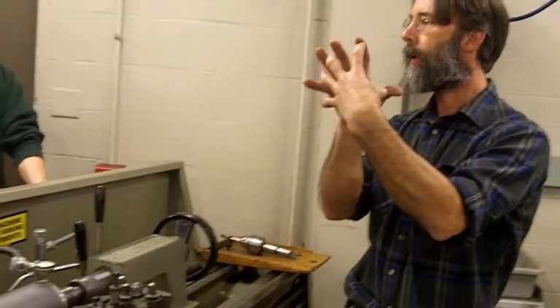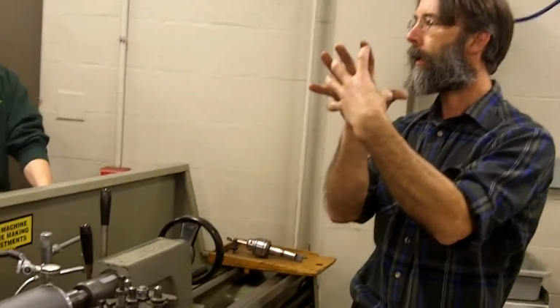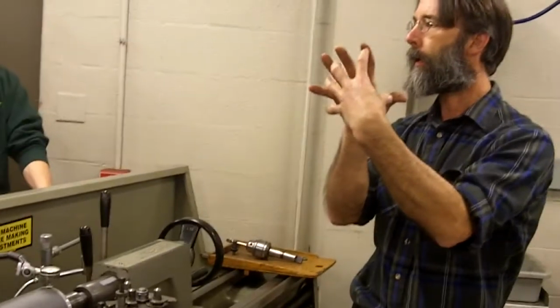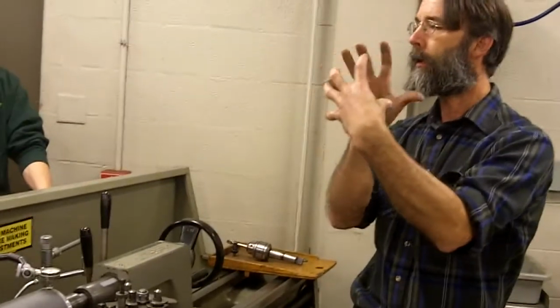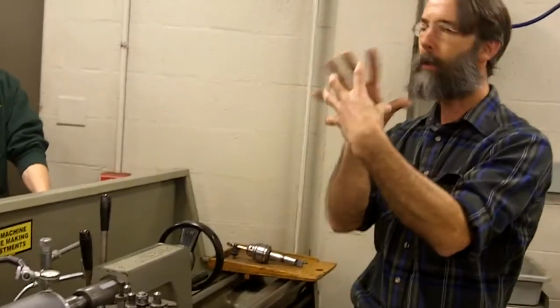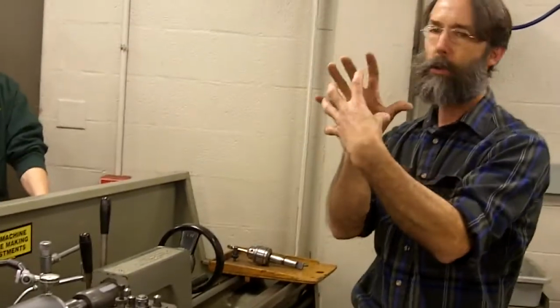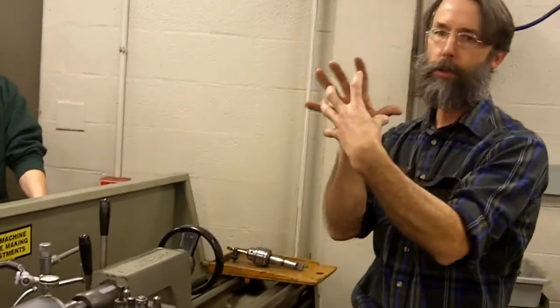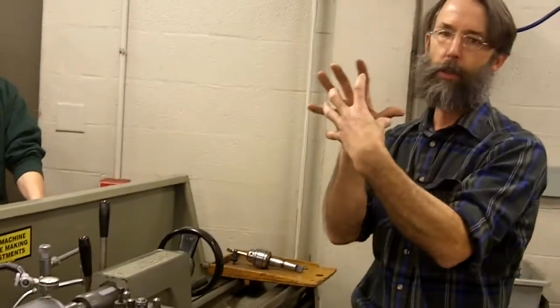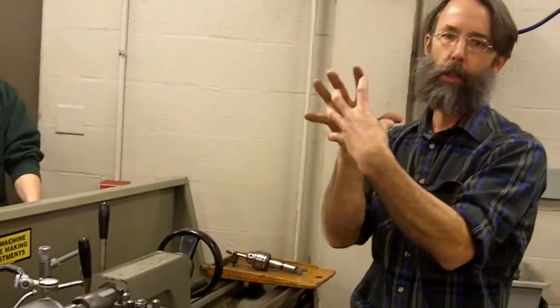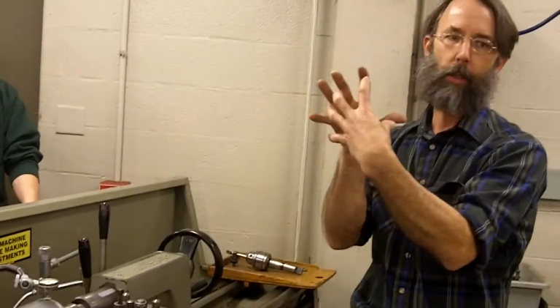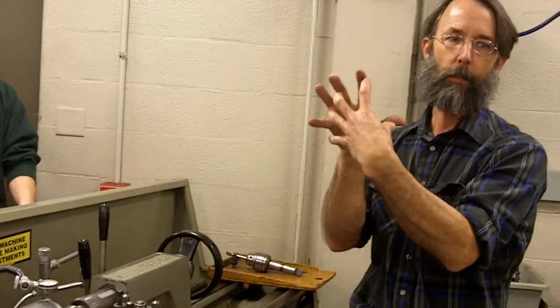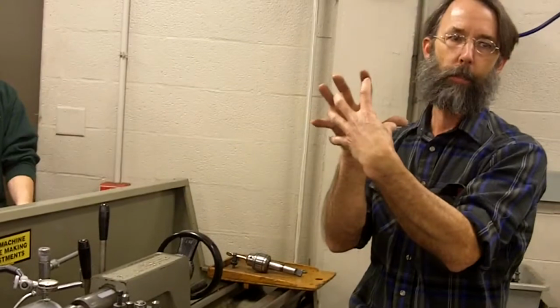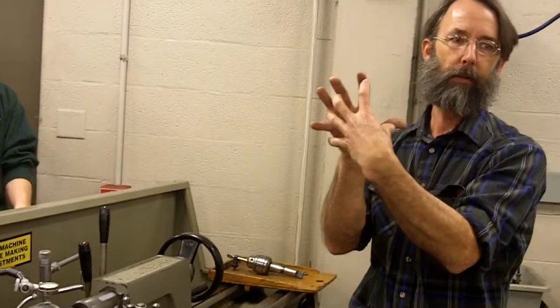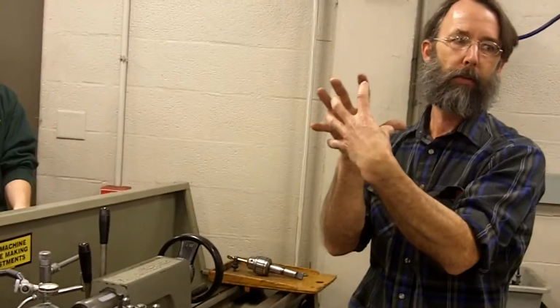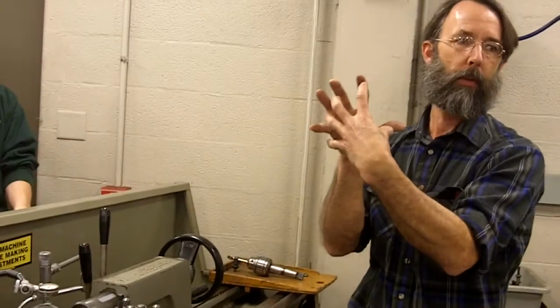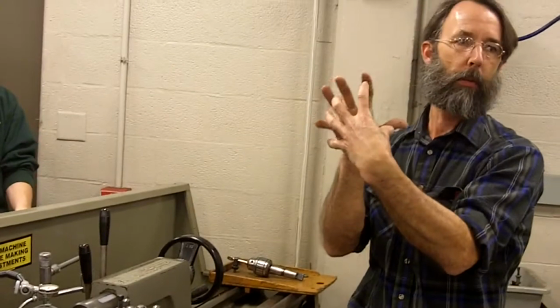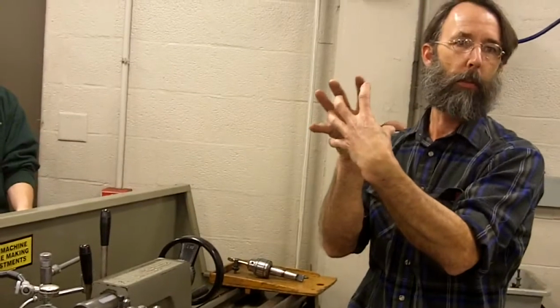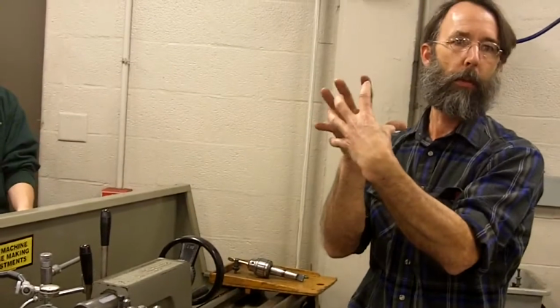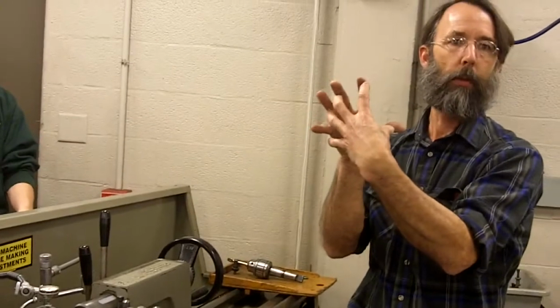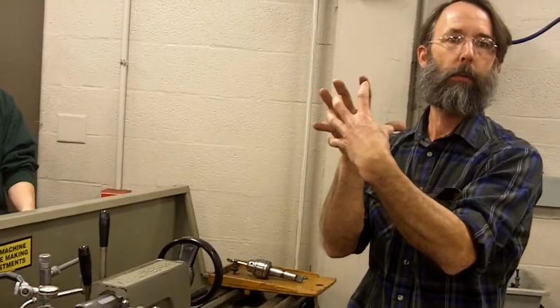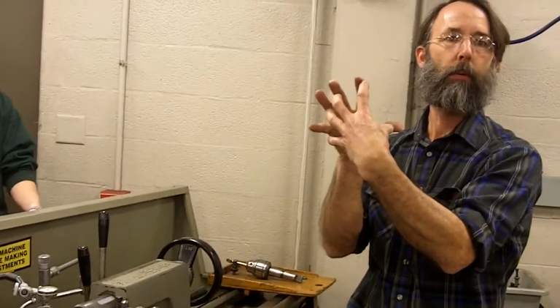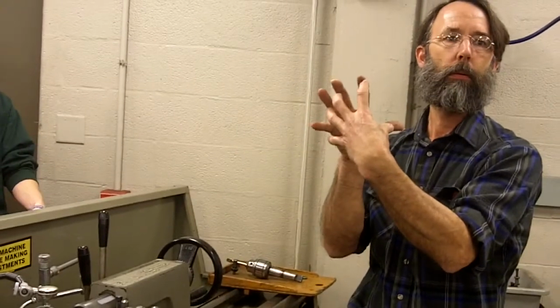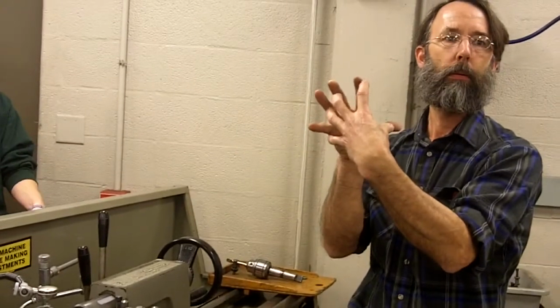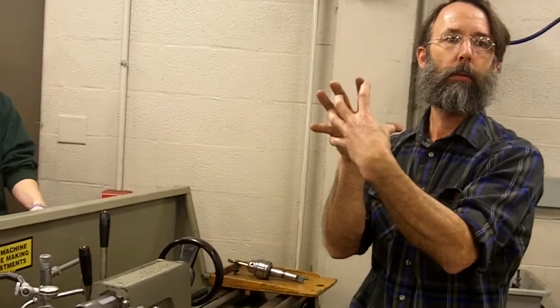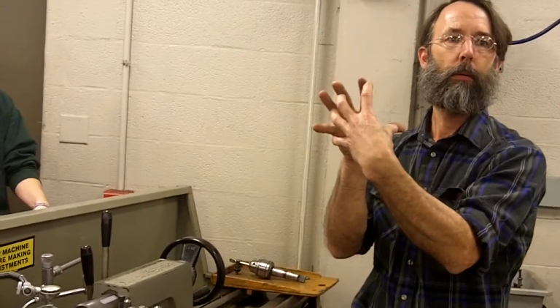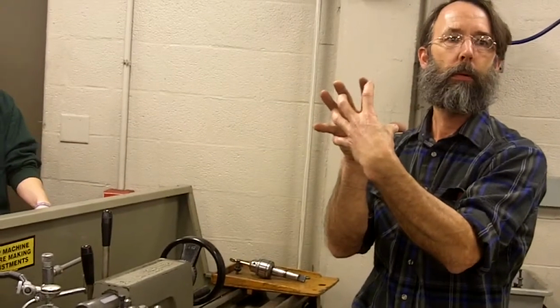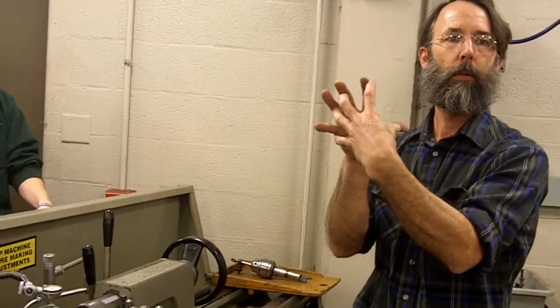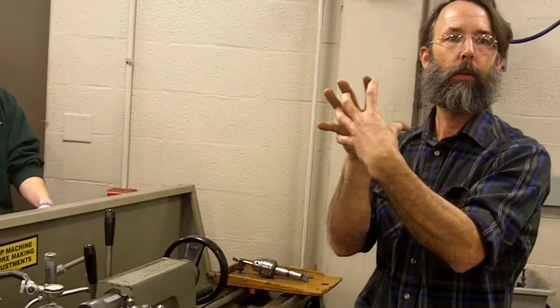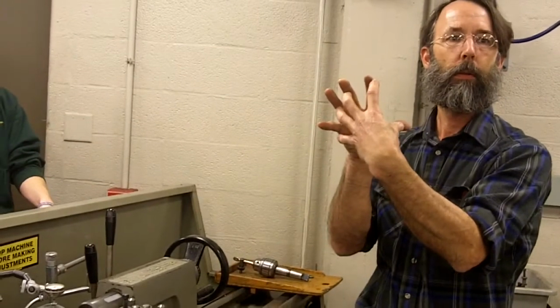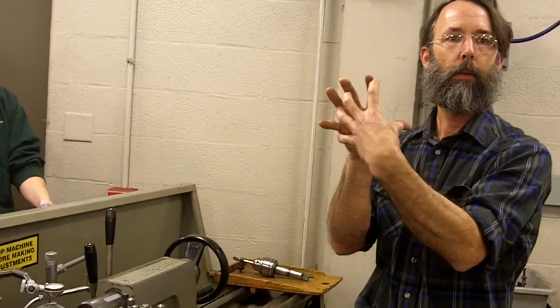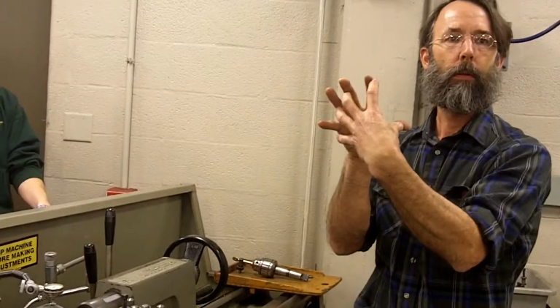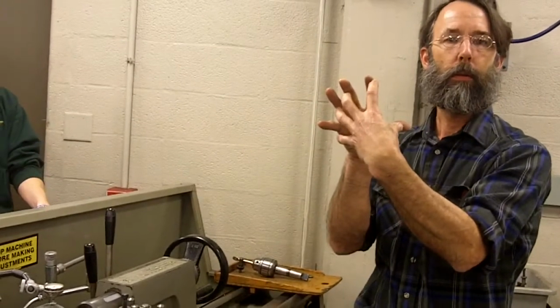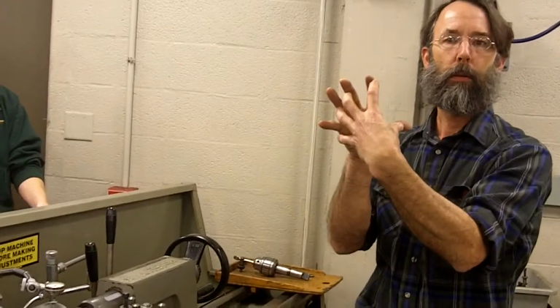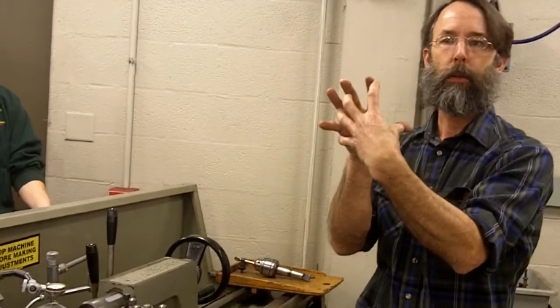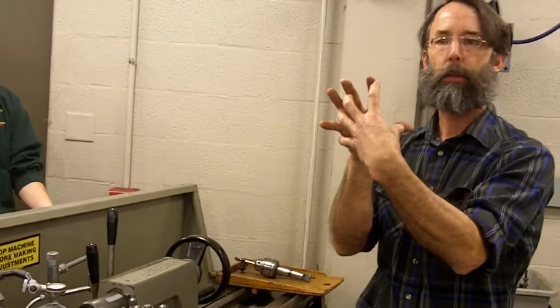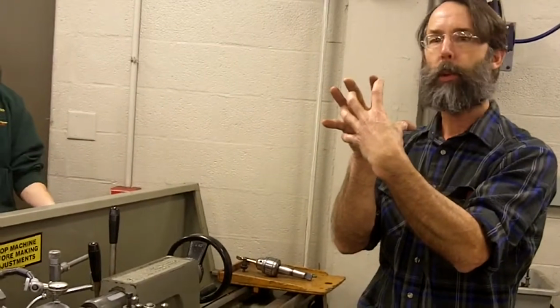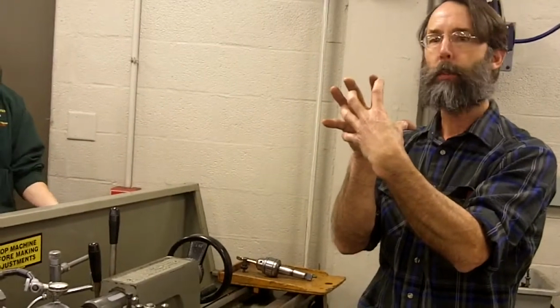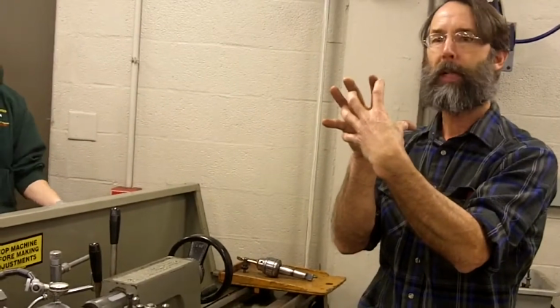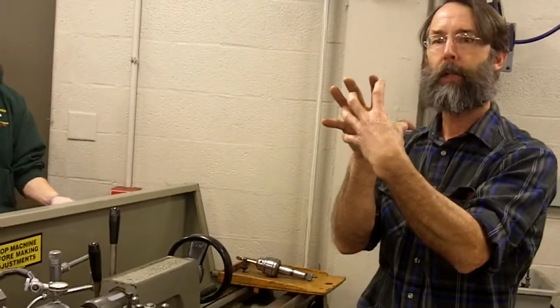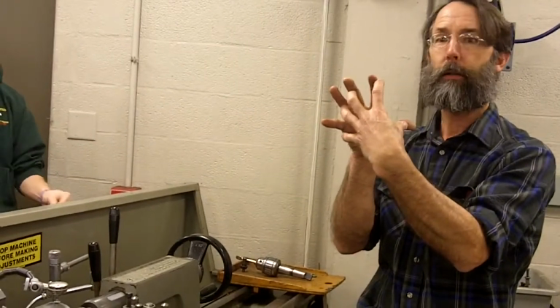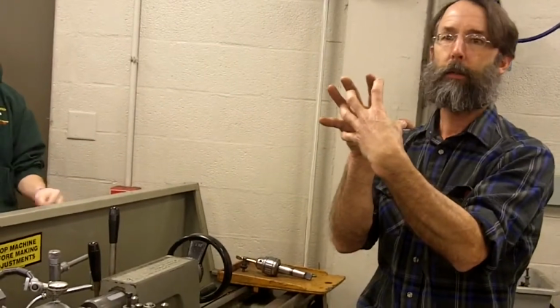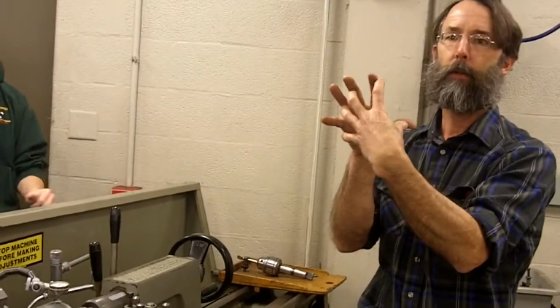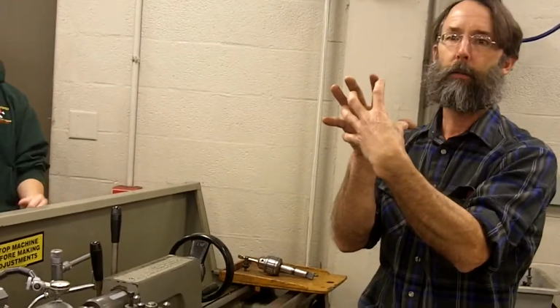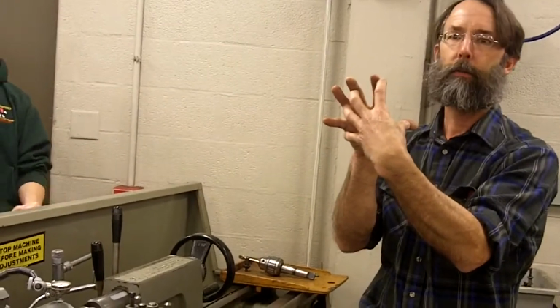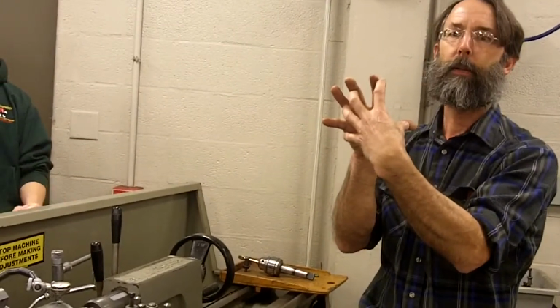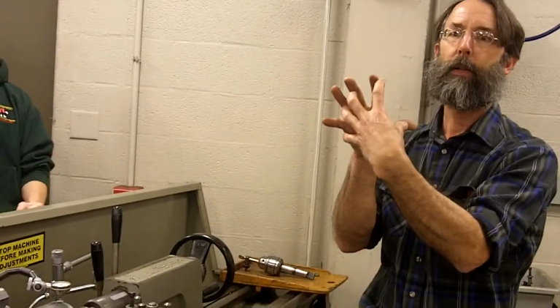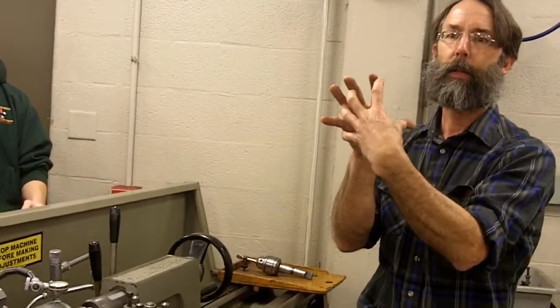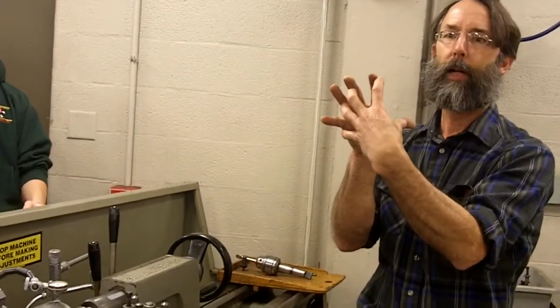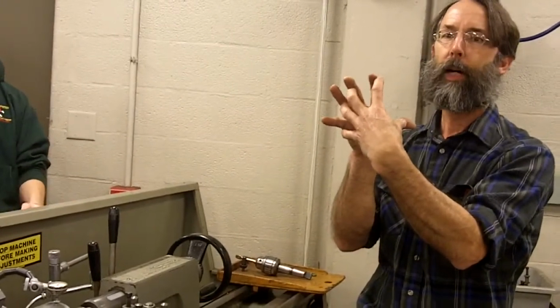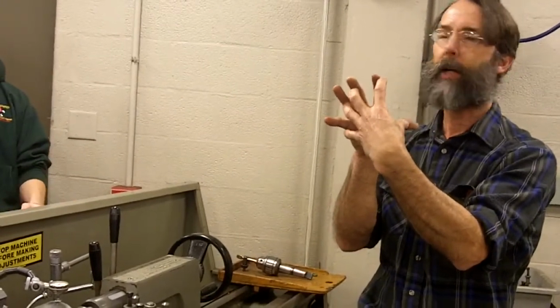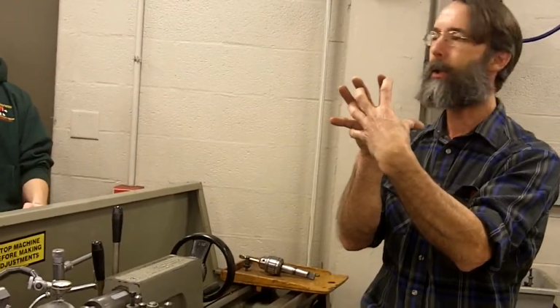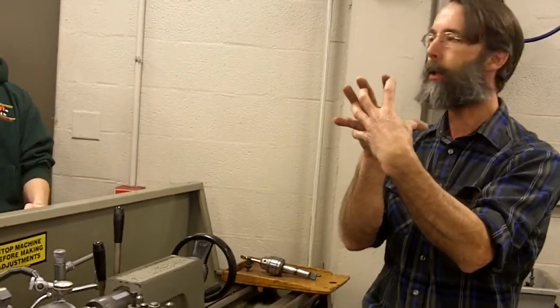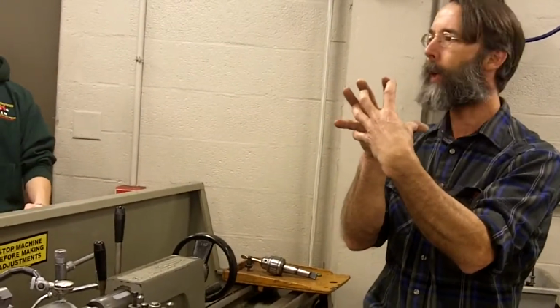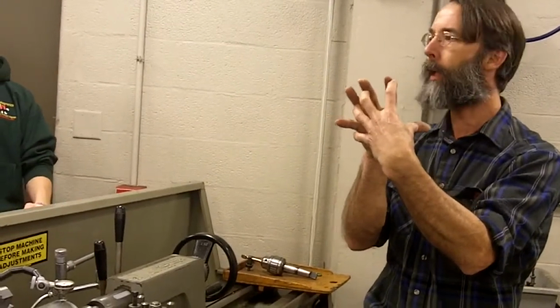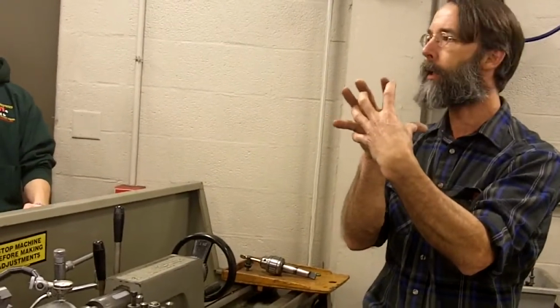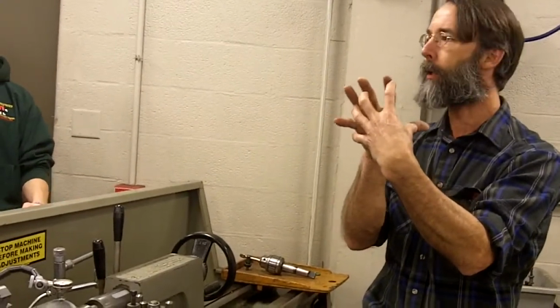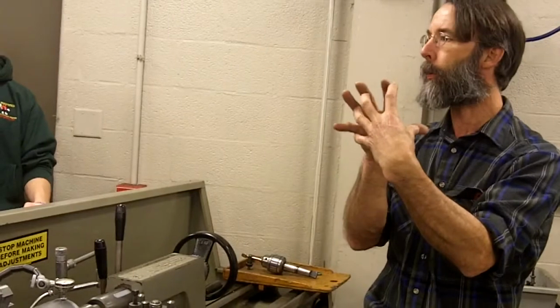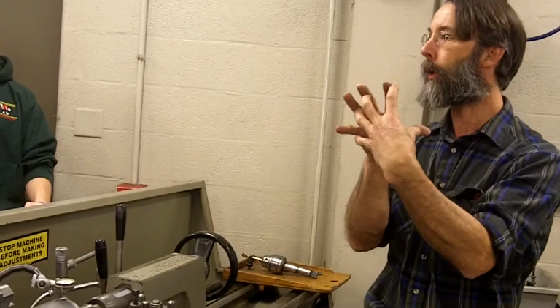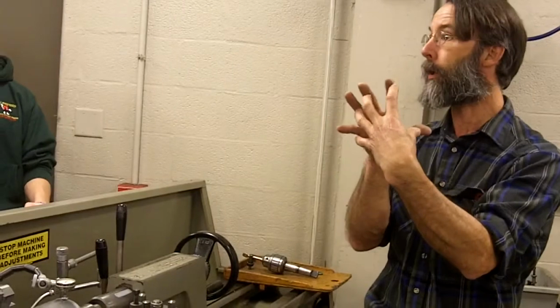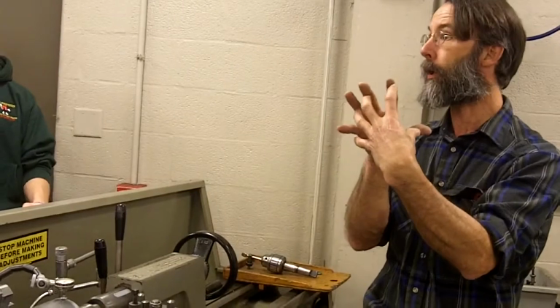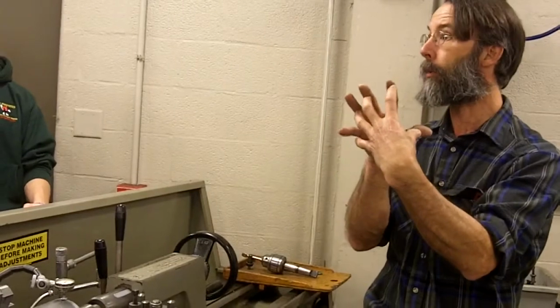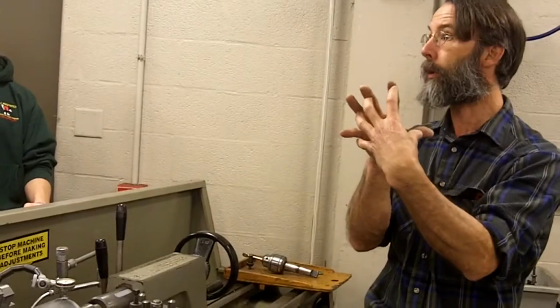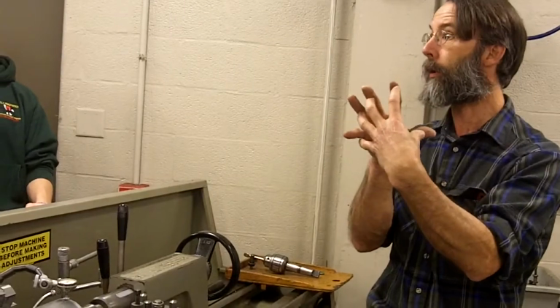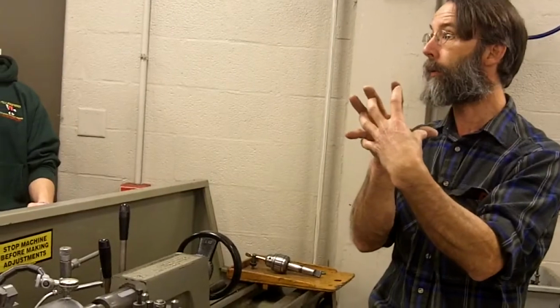You can loosen the chuck up a little bit and actually shift it to be concentric with the spindle. The closer you get it to perfect, the more better. The higher the quality, the better the work you can produce.